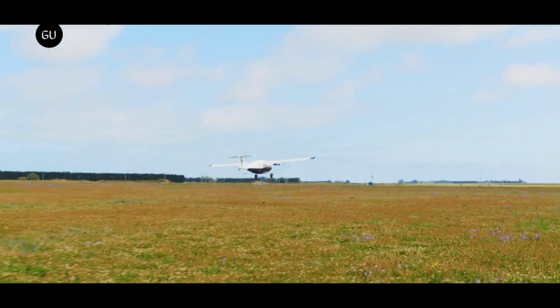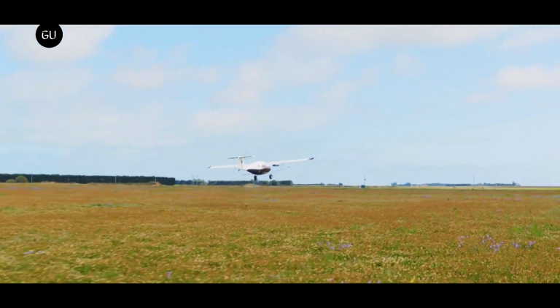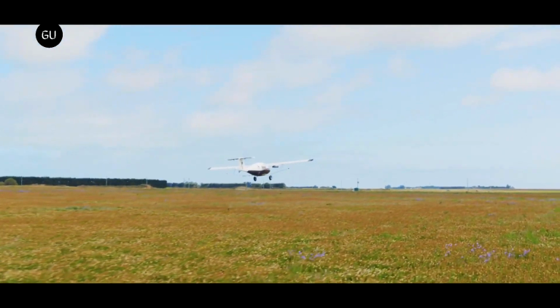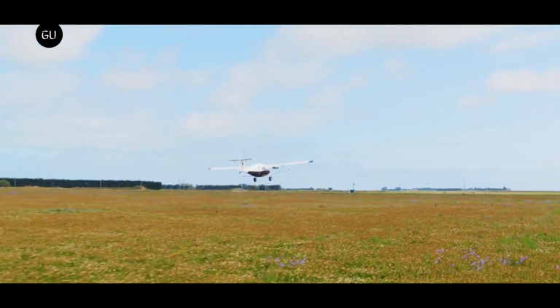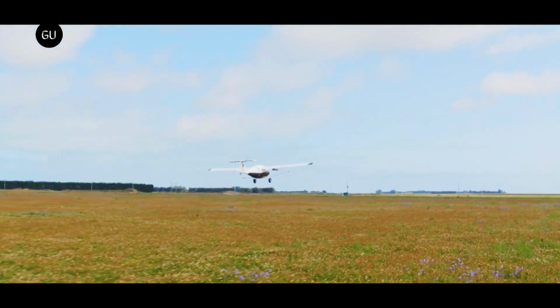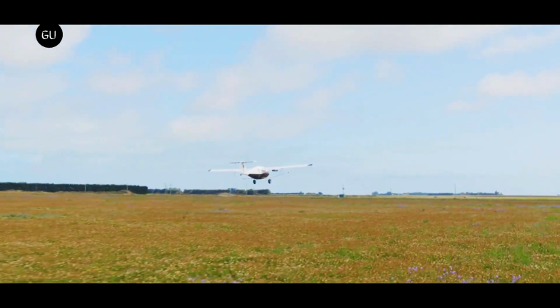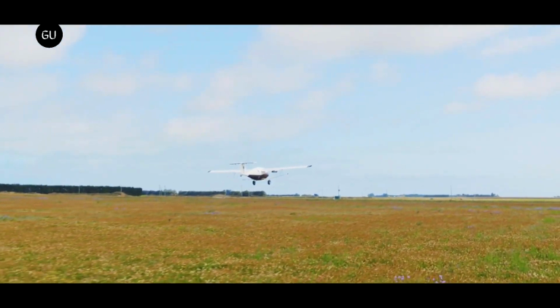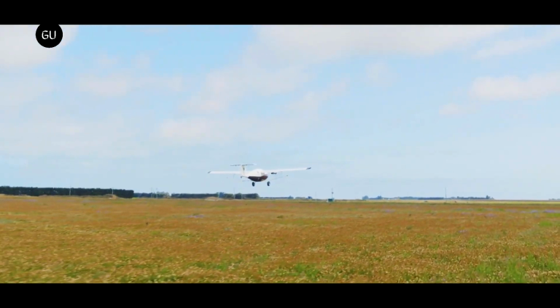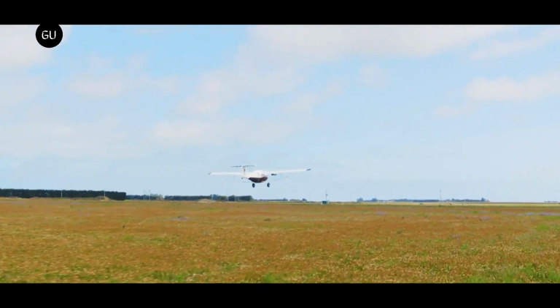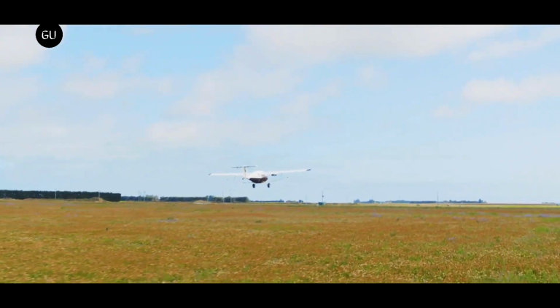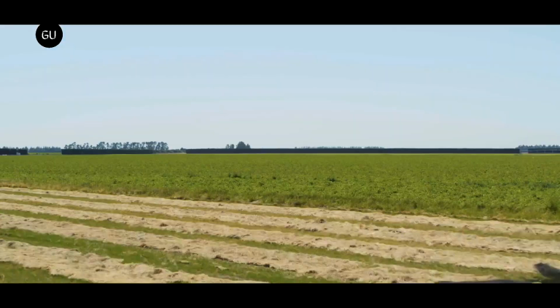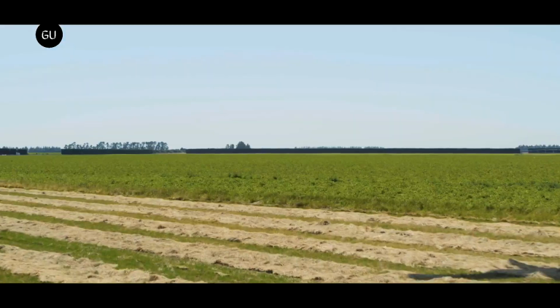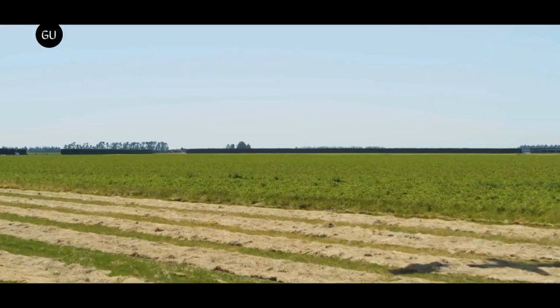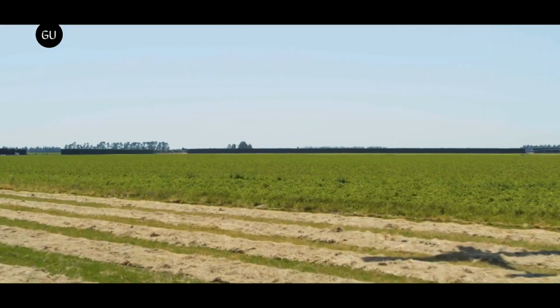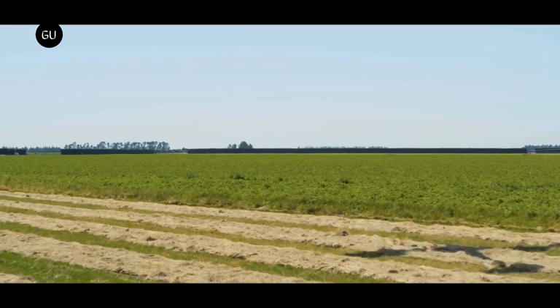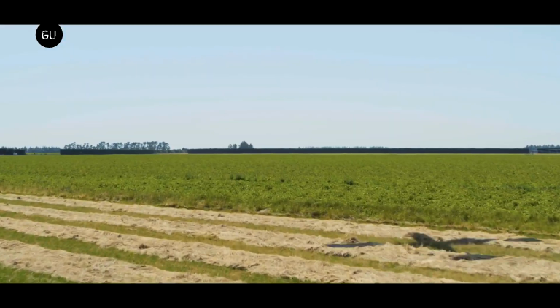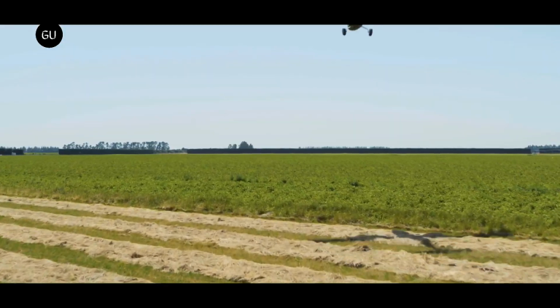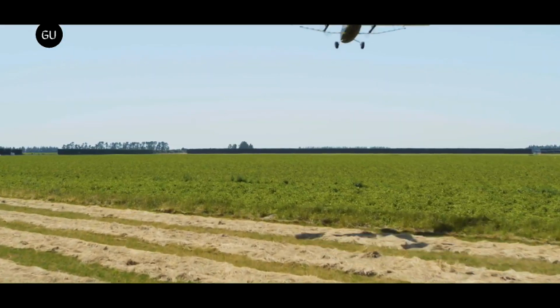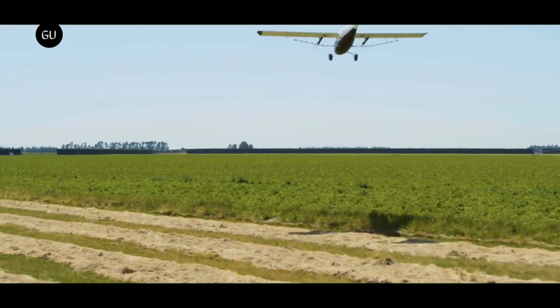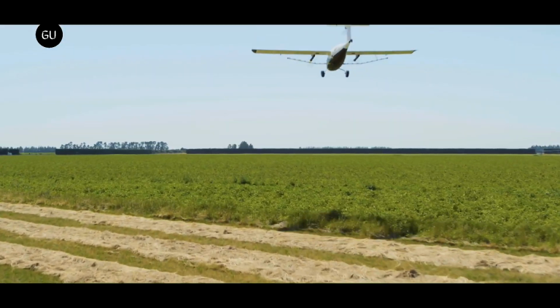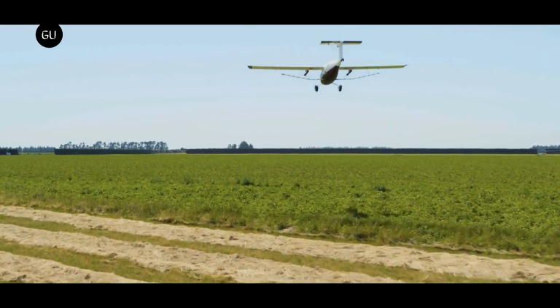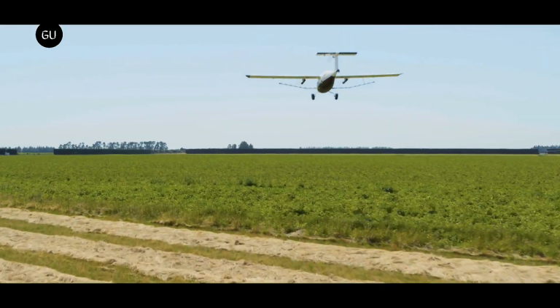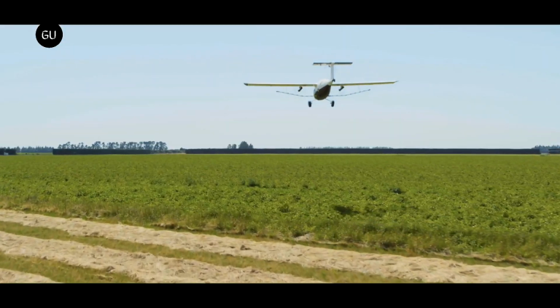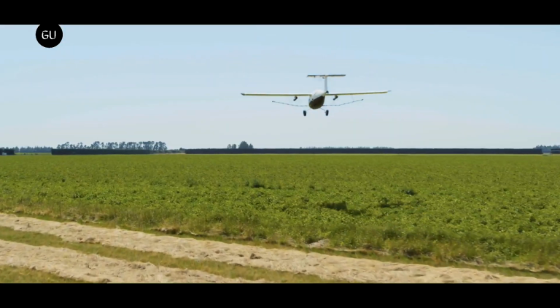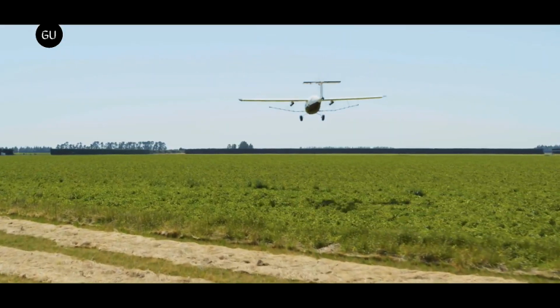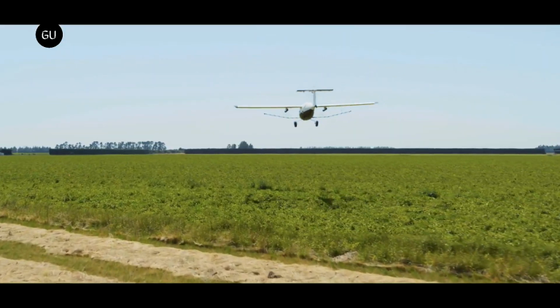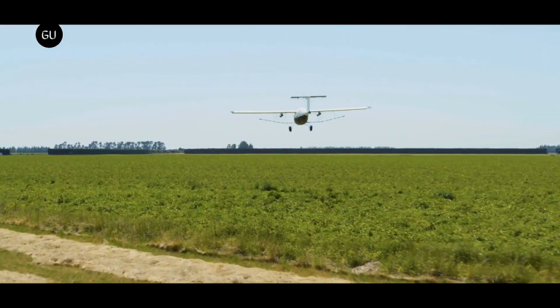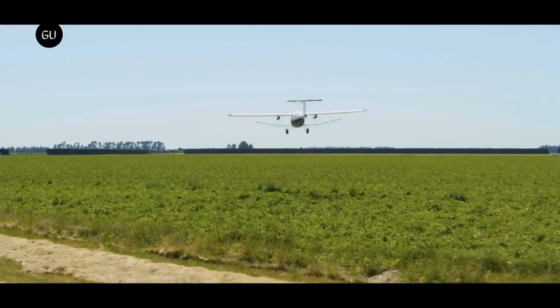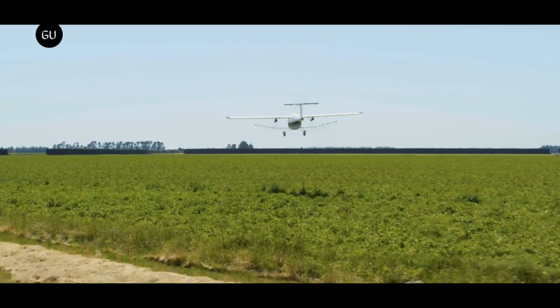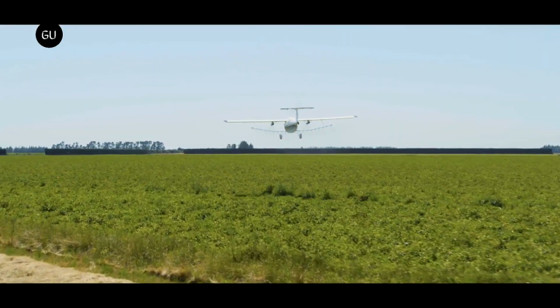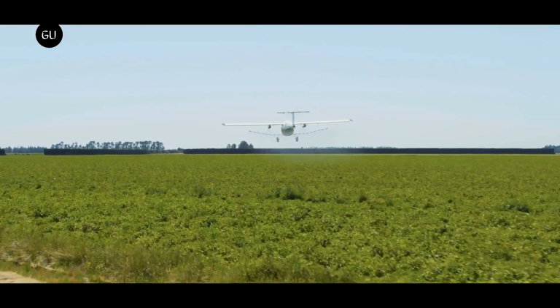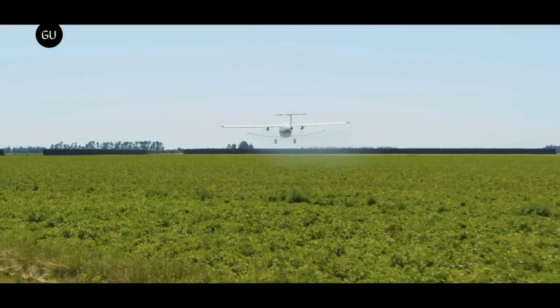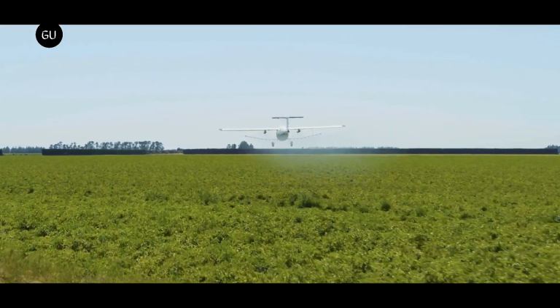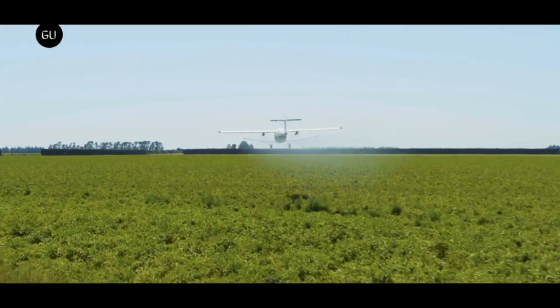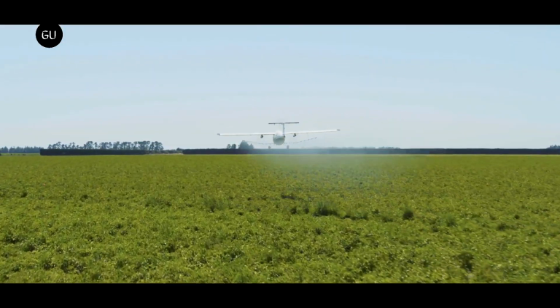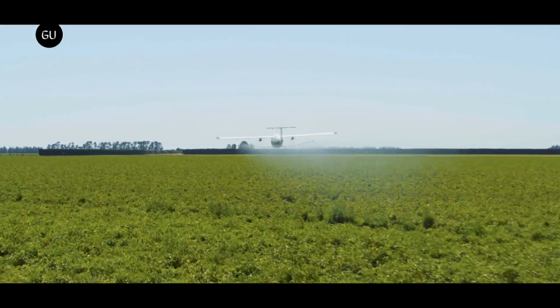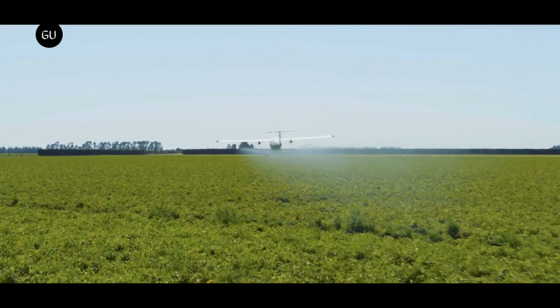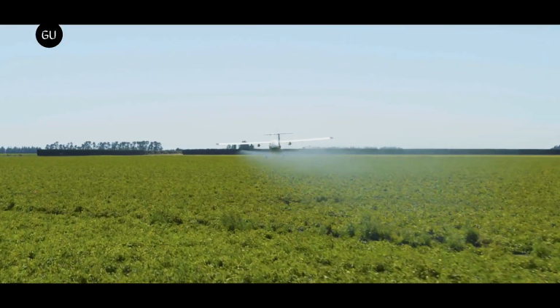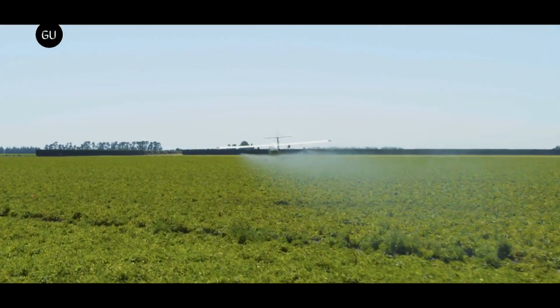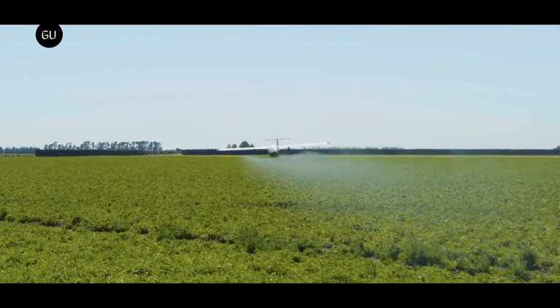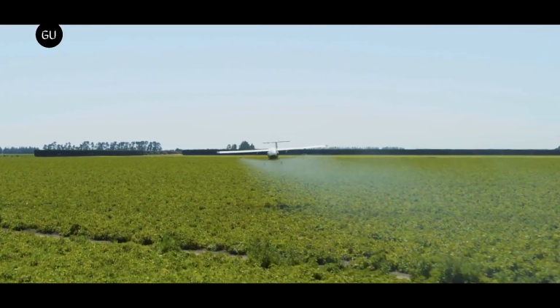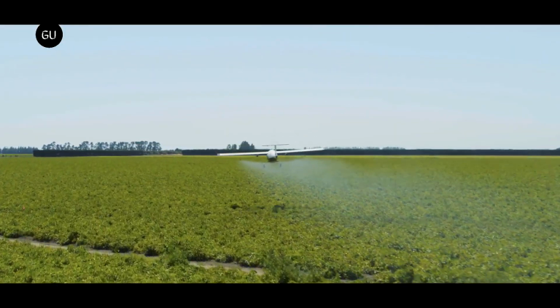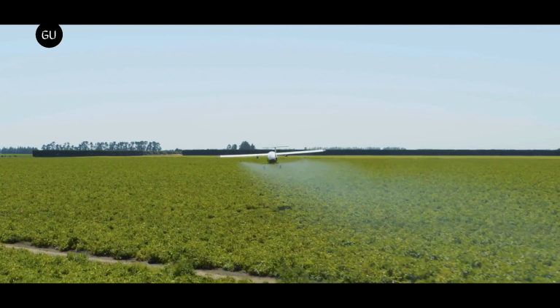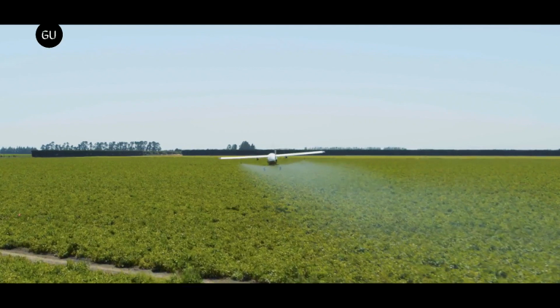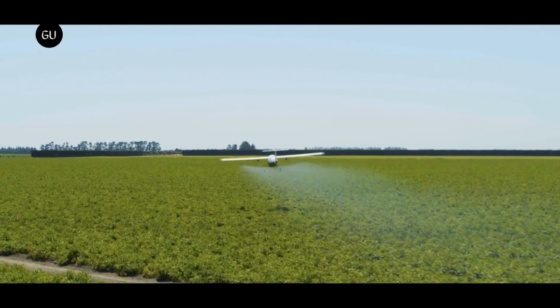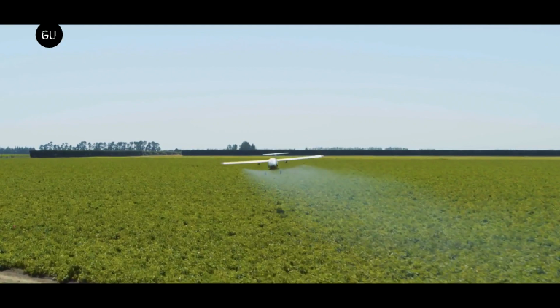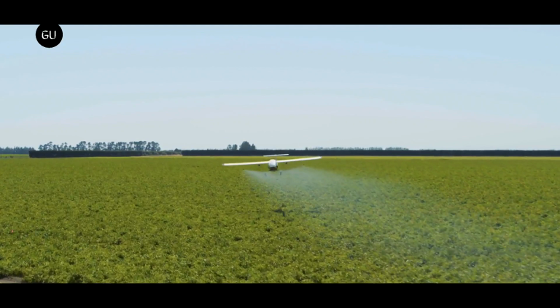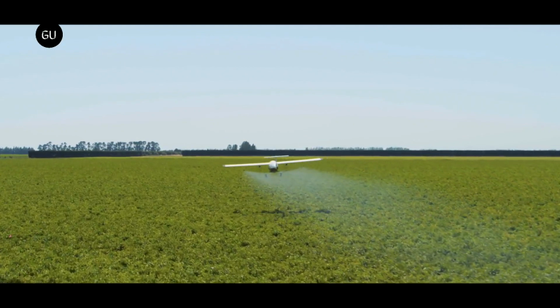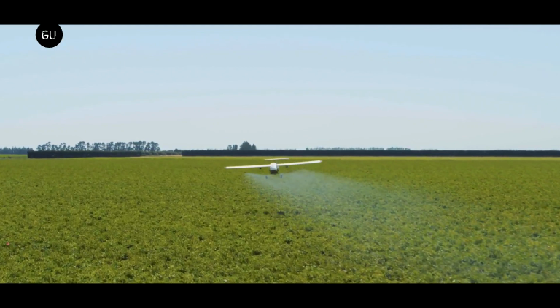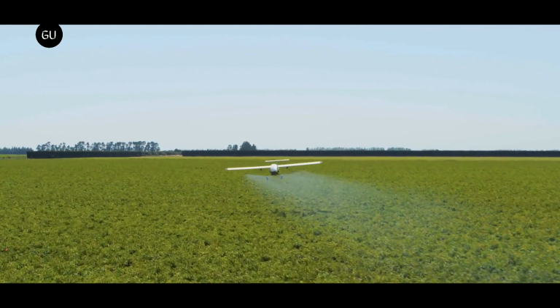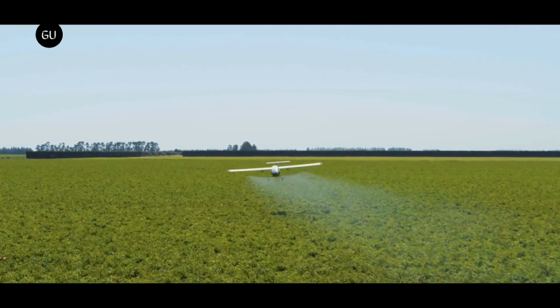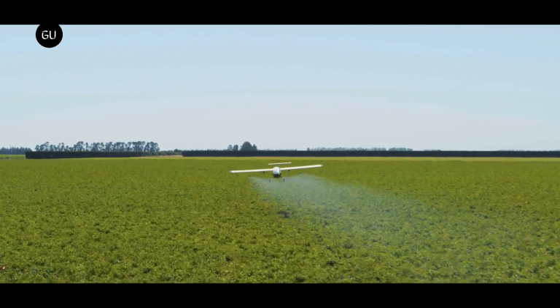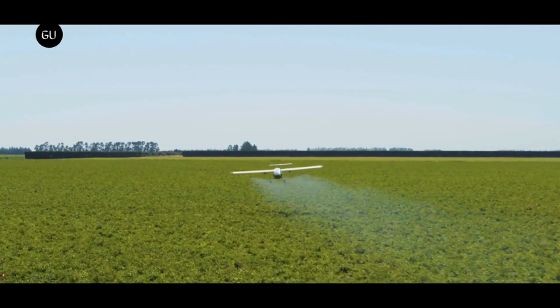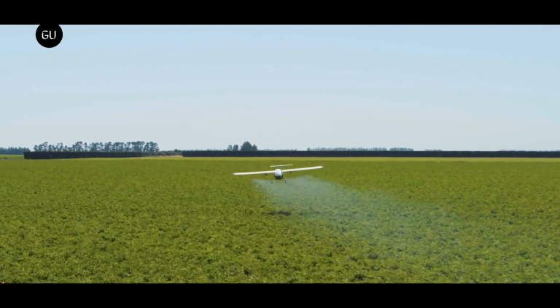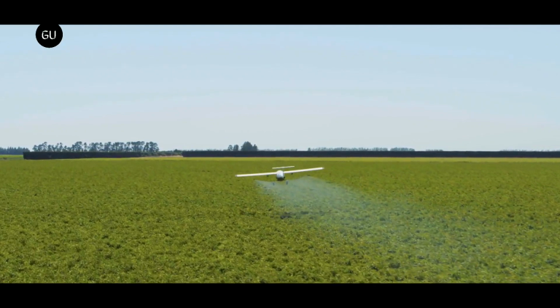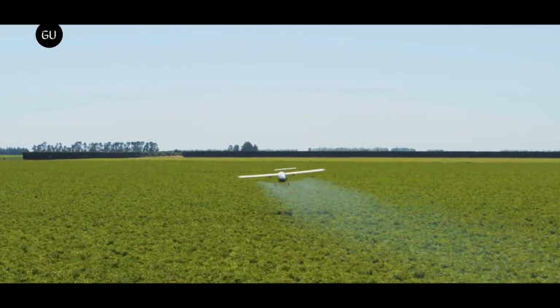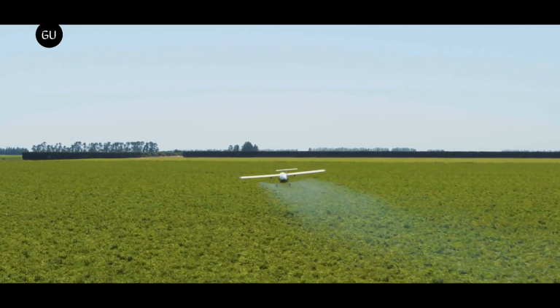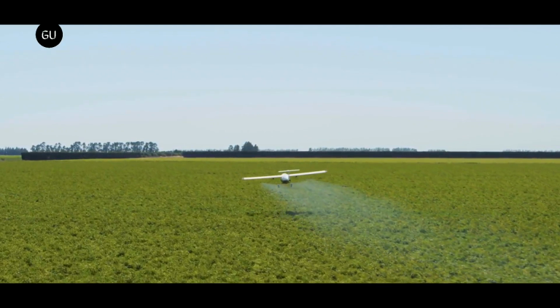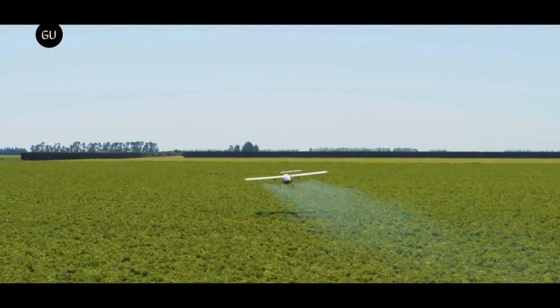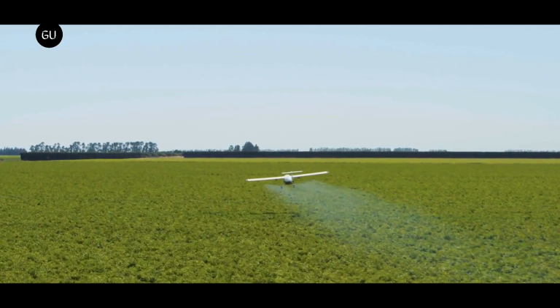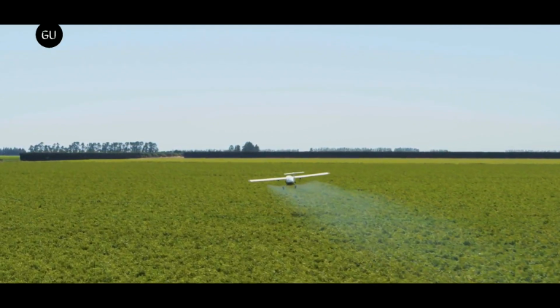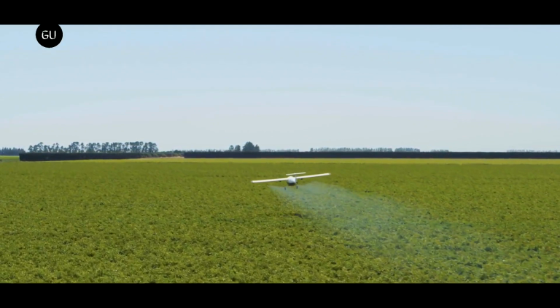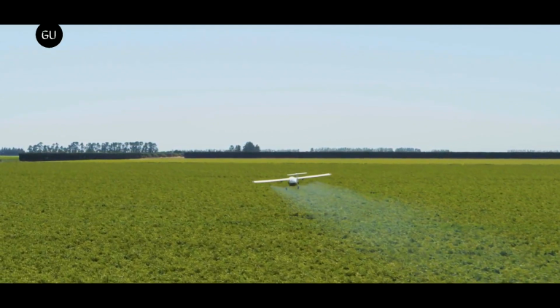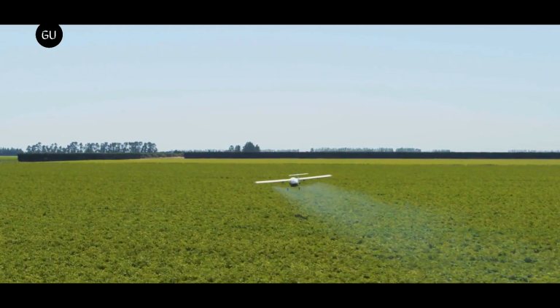The Pelican uses state-of-the-art 3D aerial mapping and dynamic path planning to know where obstacles are and how to fly around them.